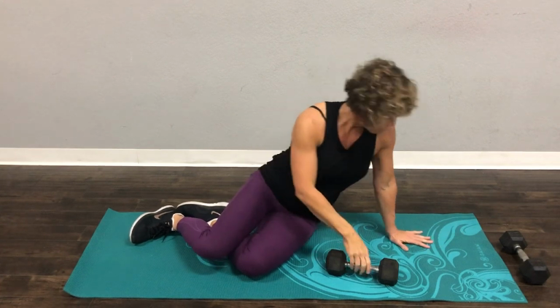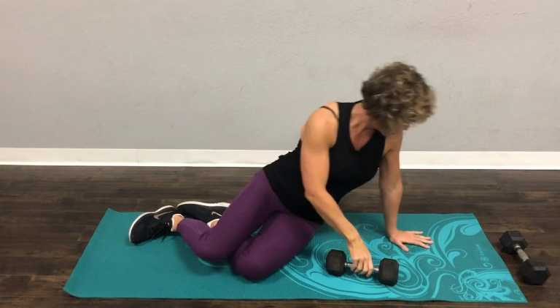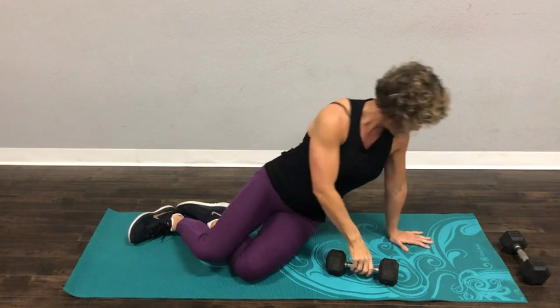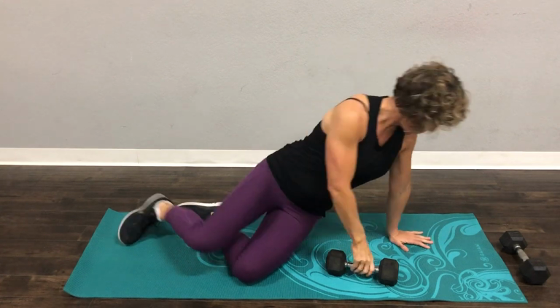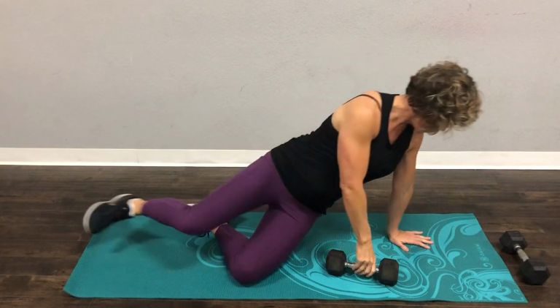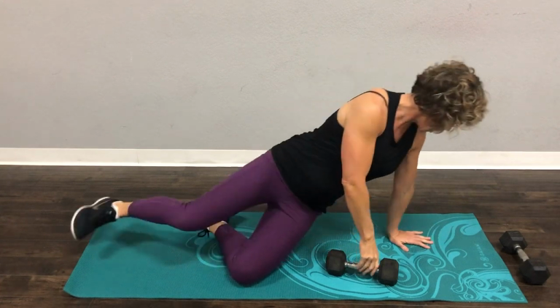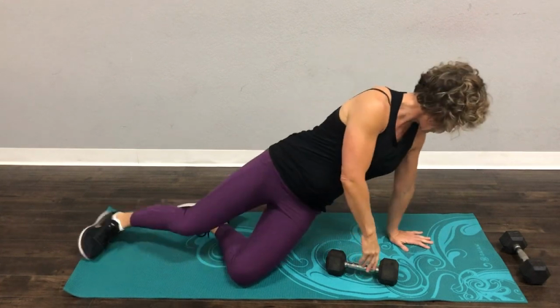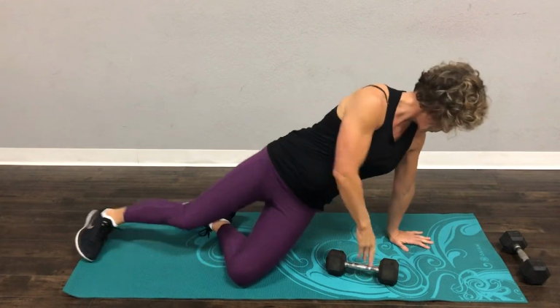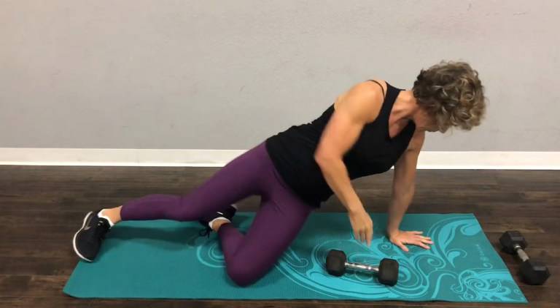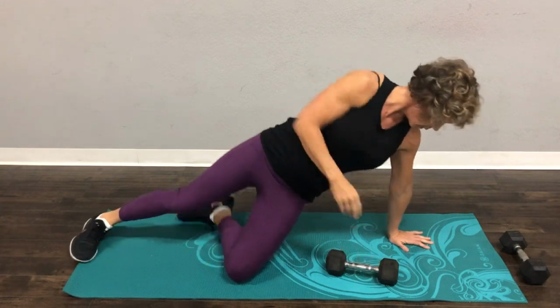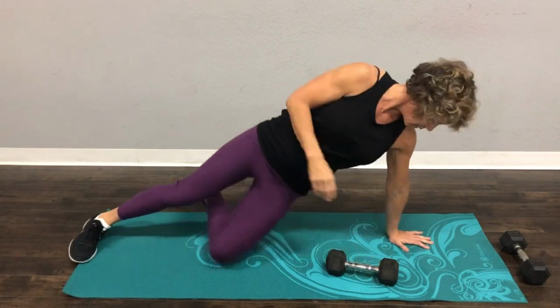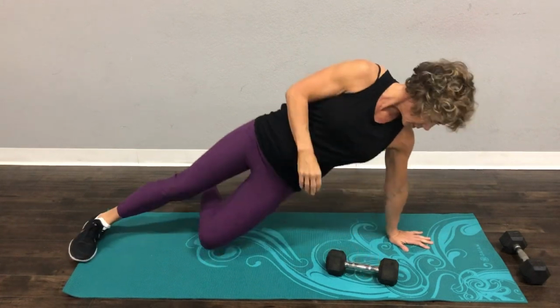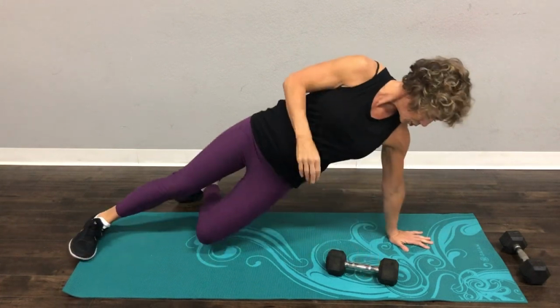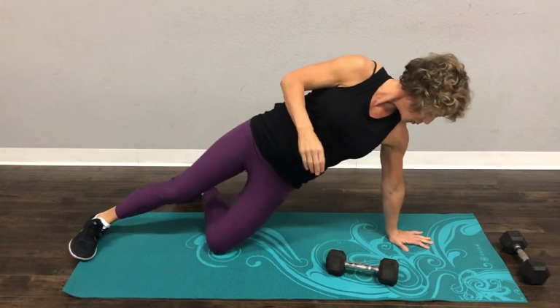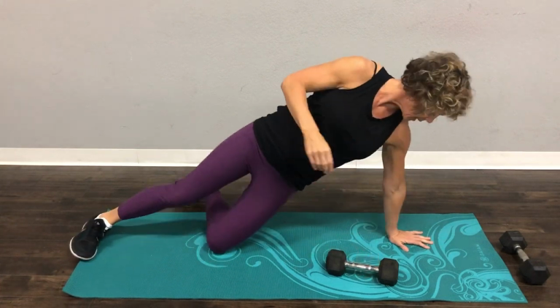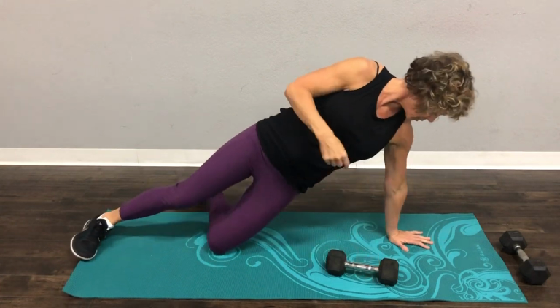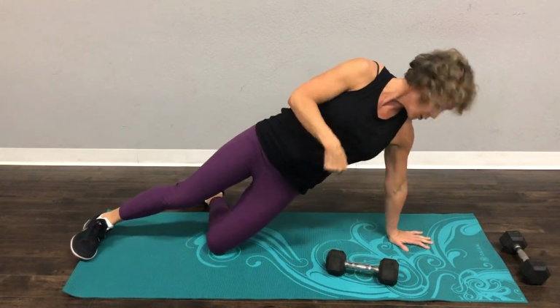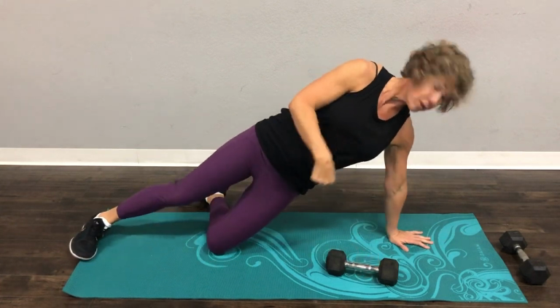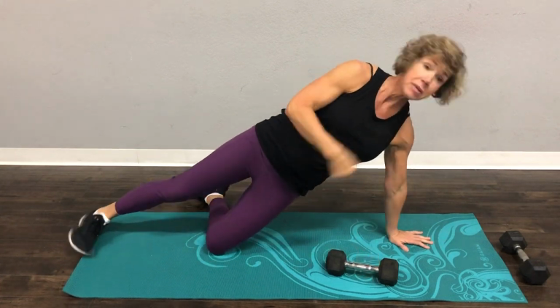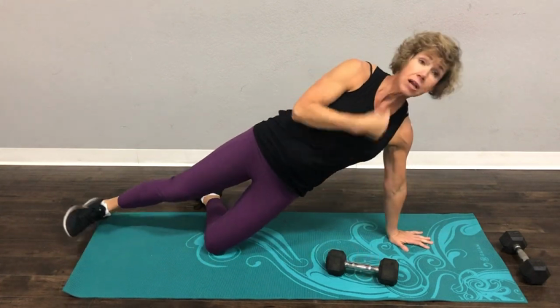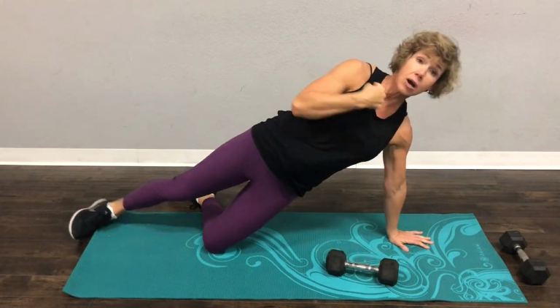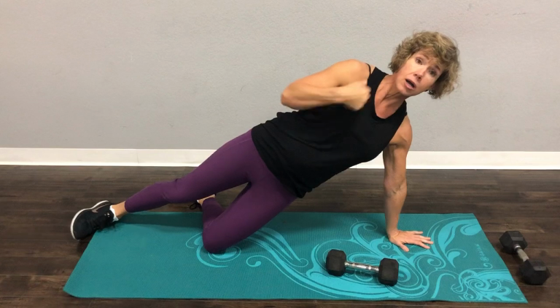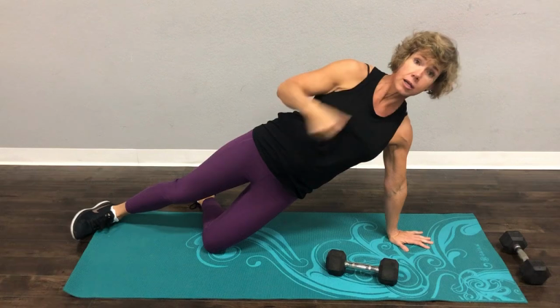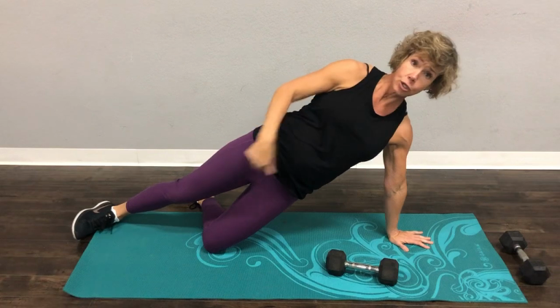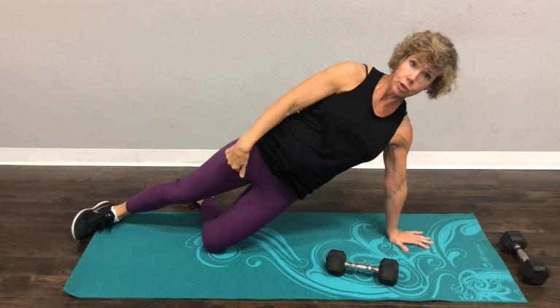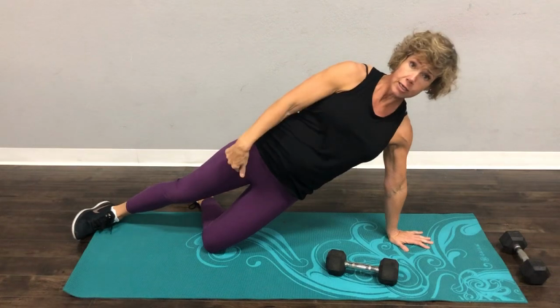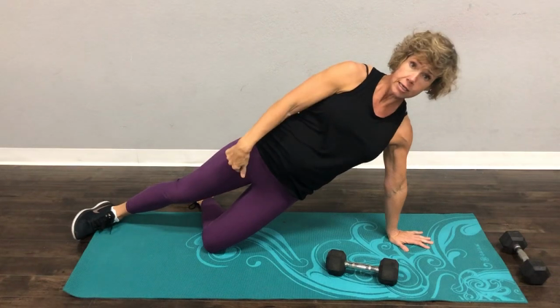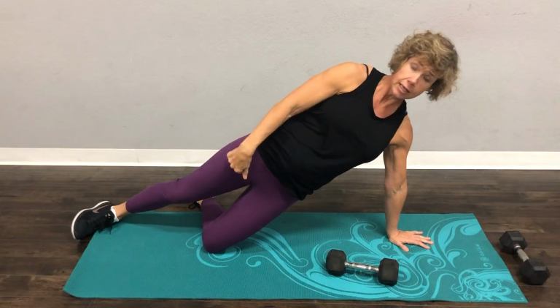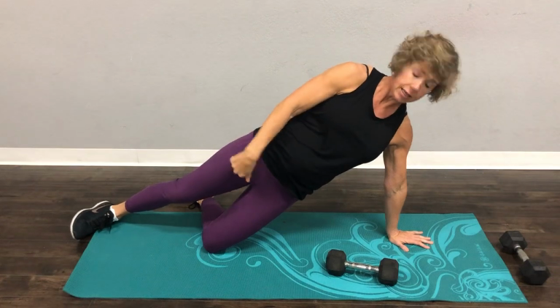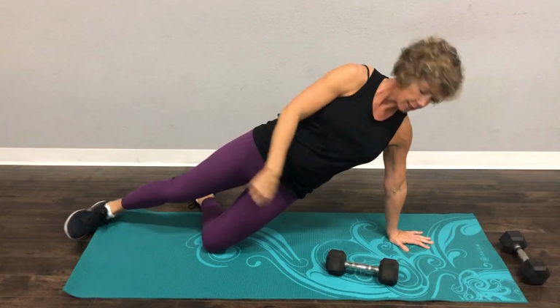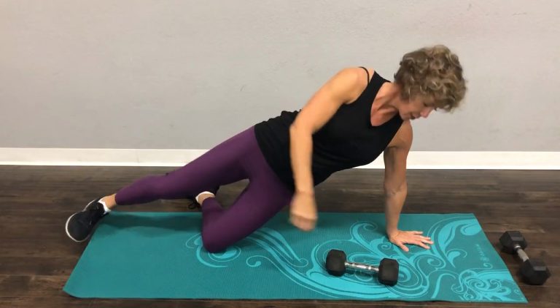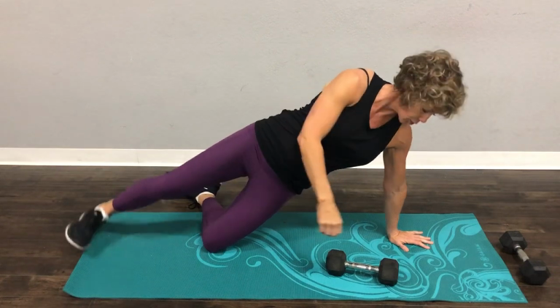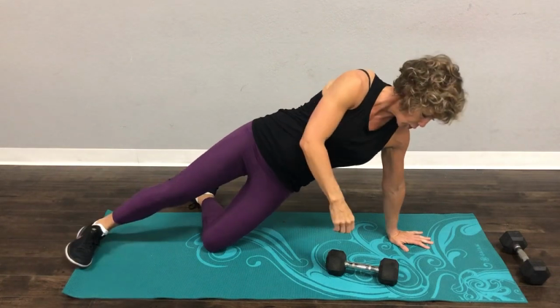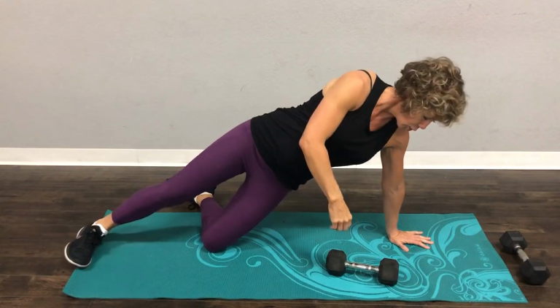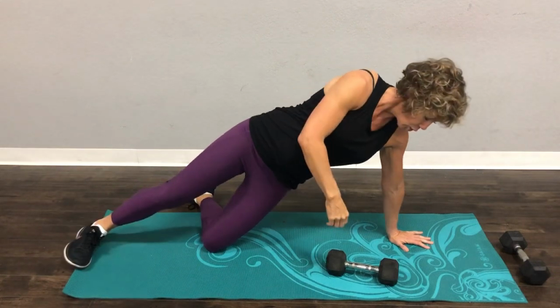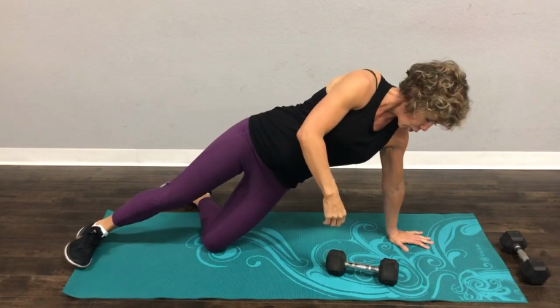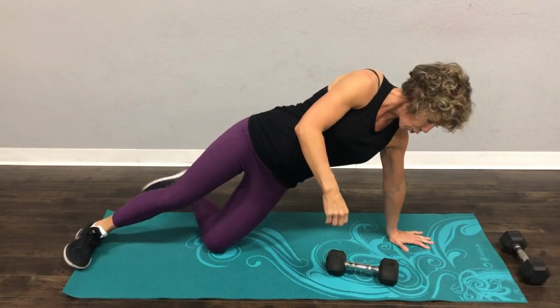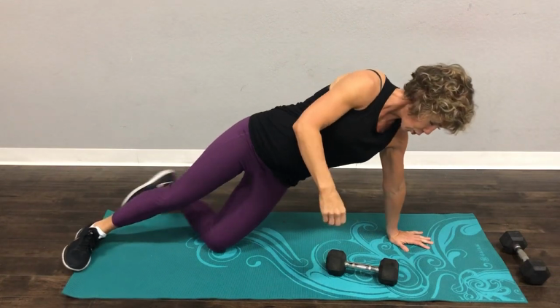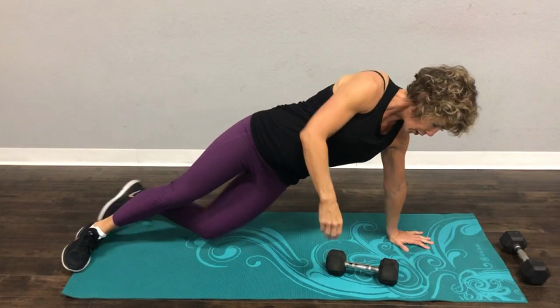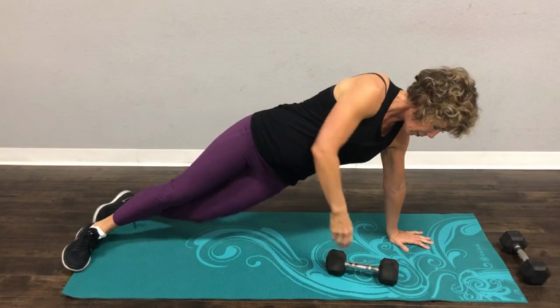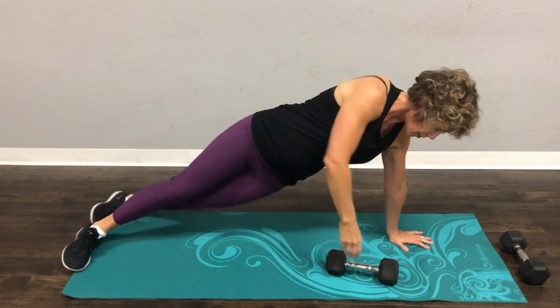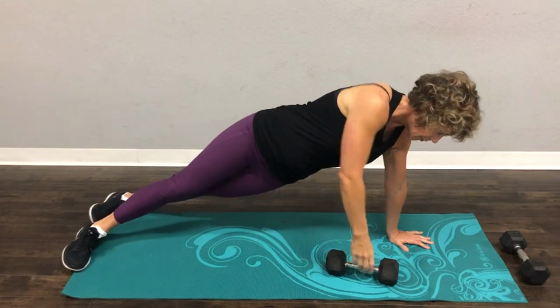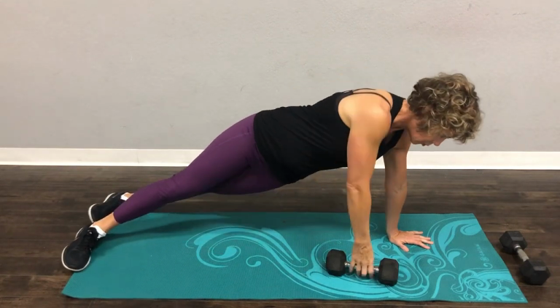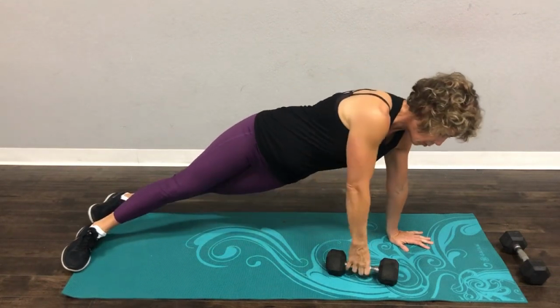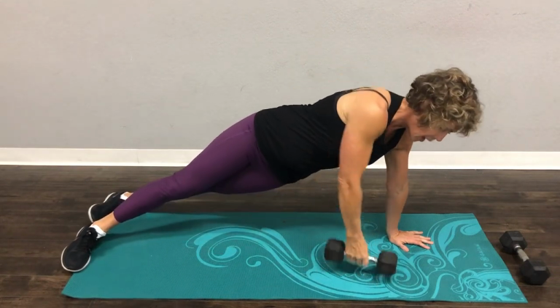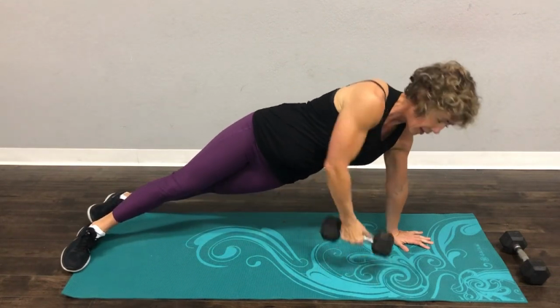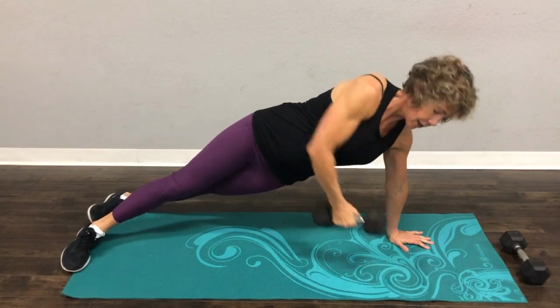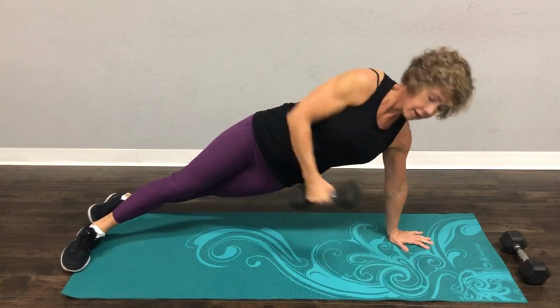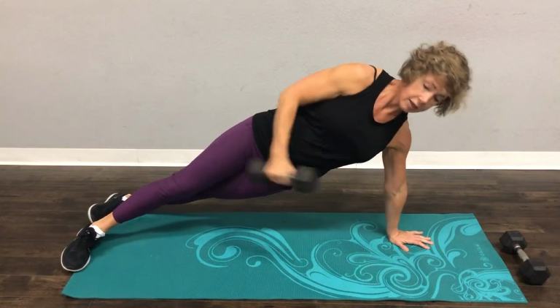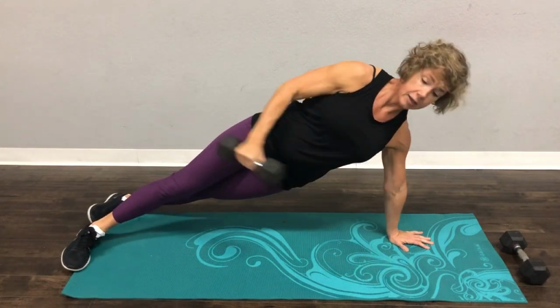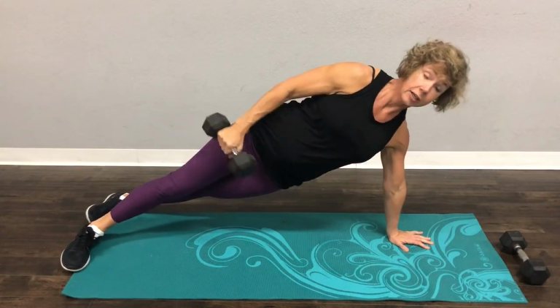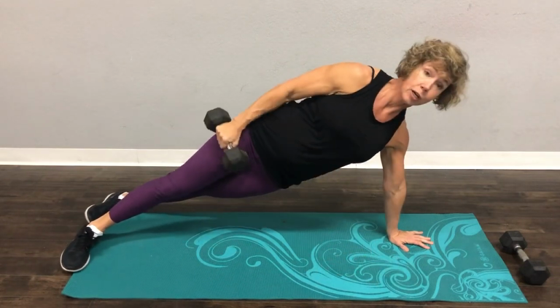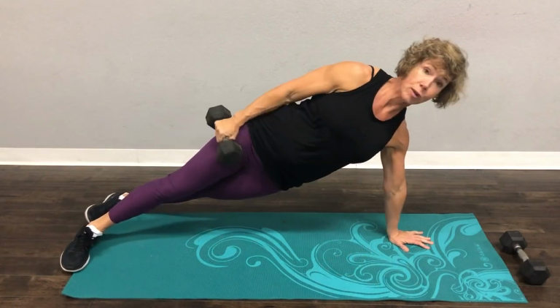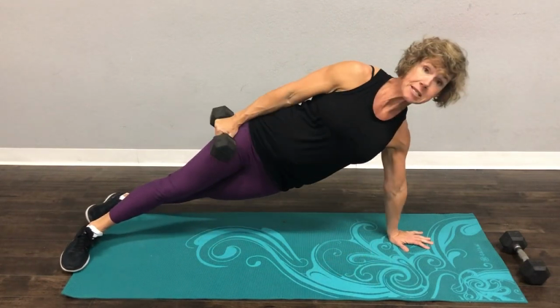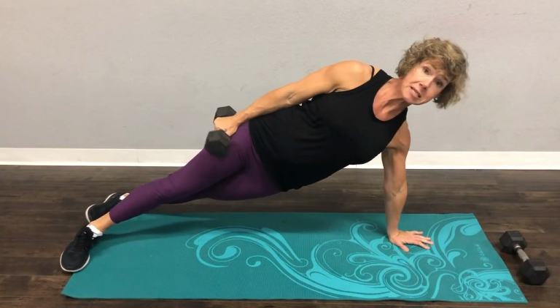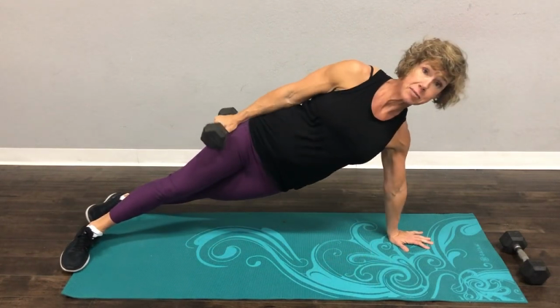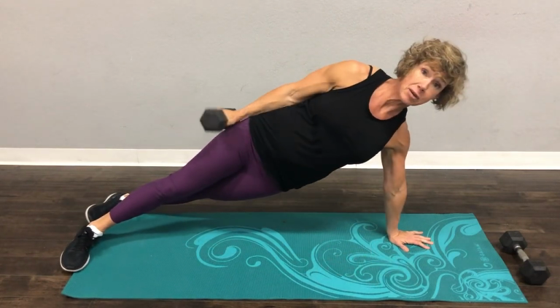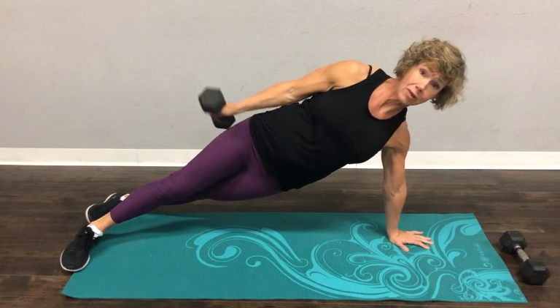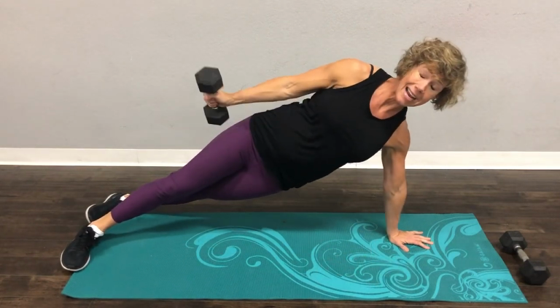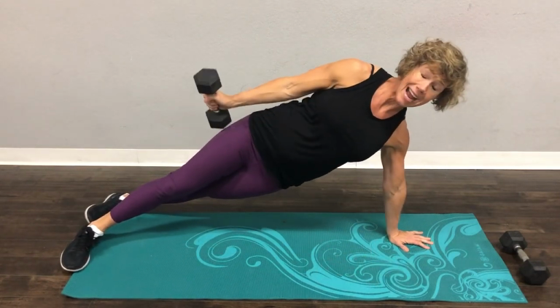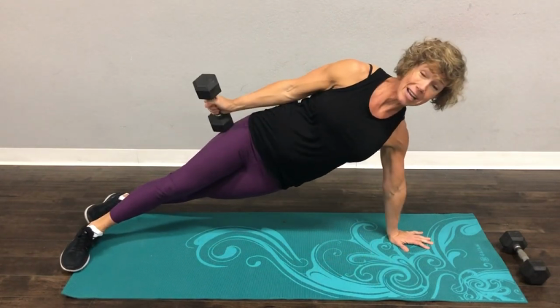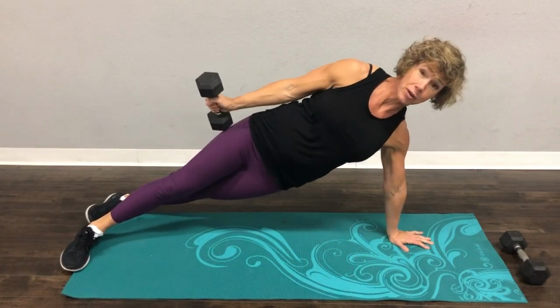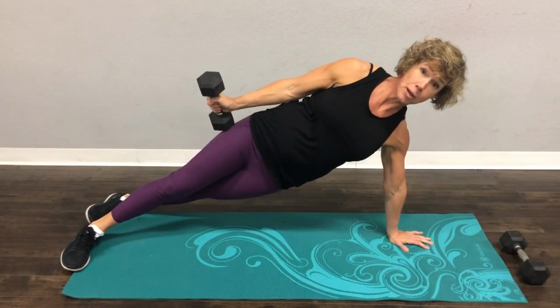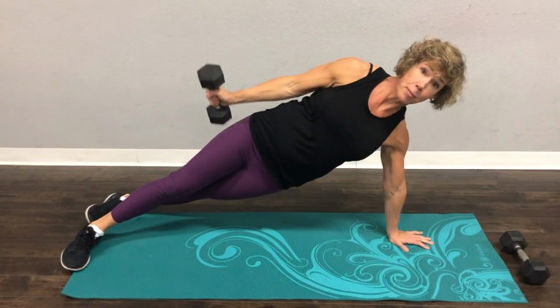So when you come up with two weights, you can be on your knee like this, or you can be full body. And your weight's going to be right at your hip.